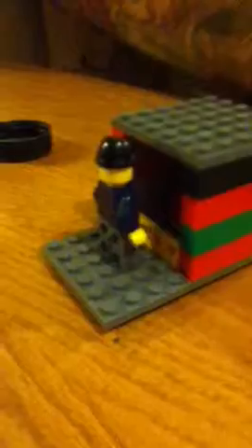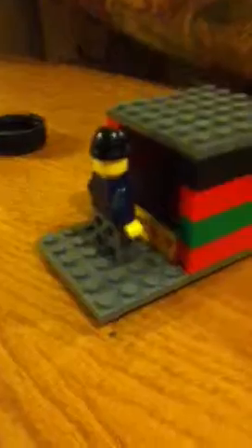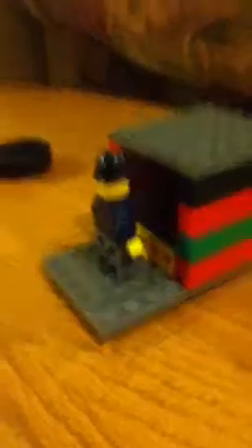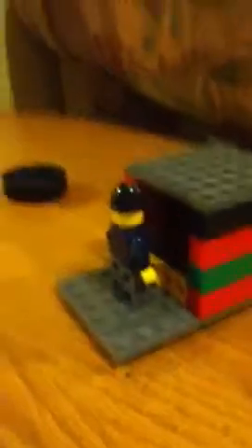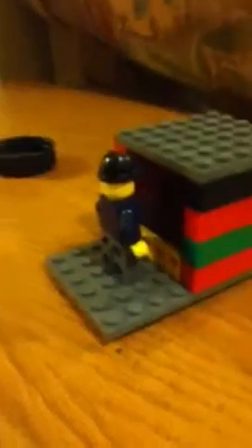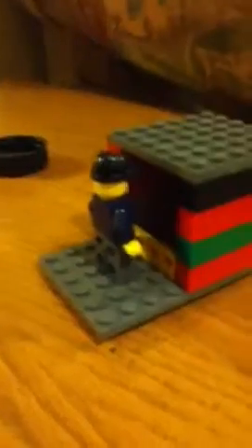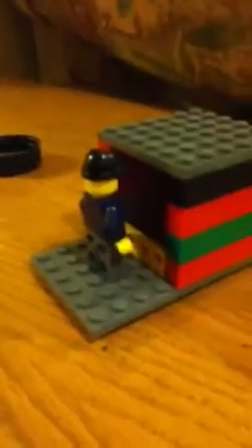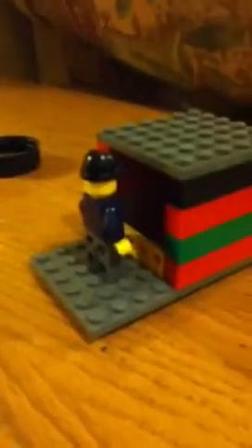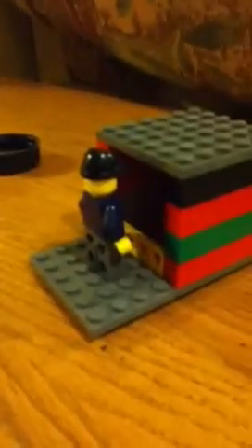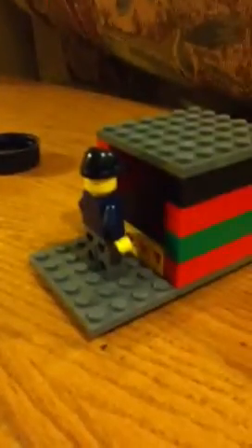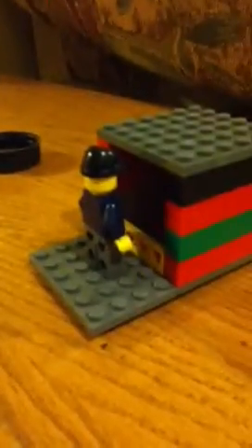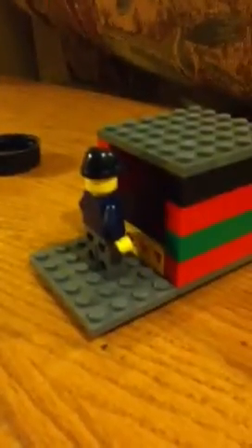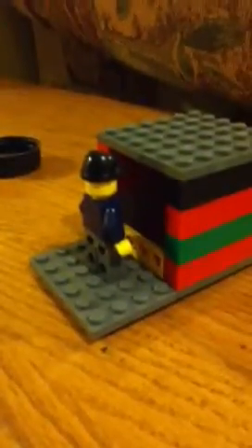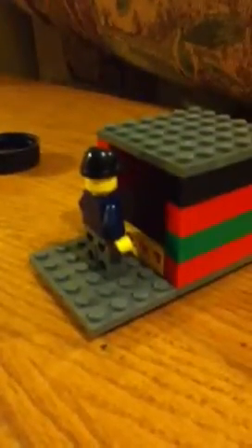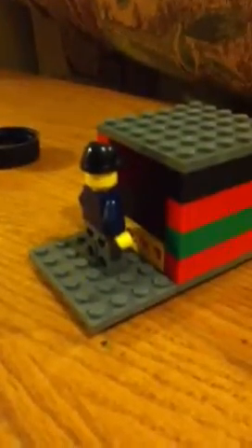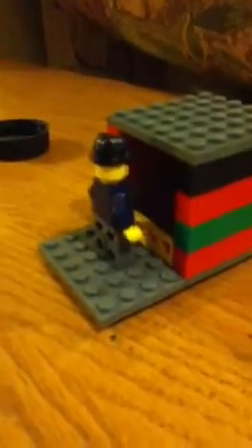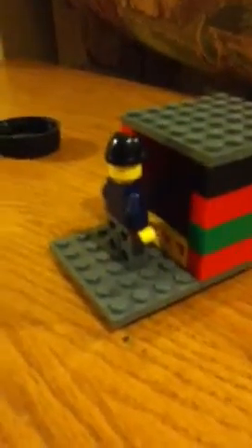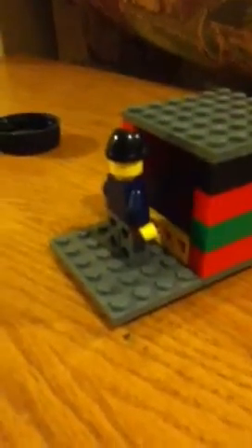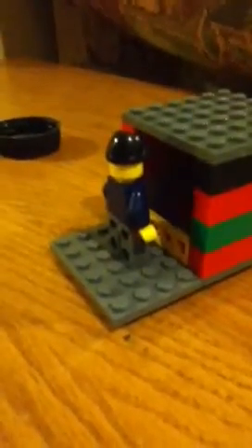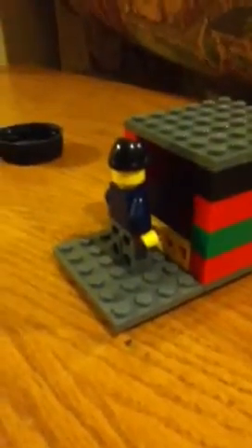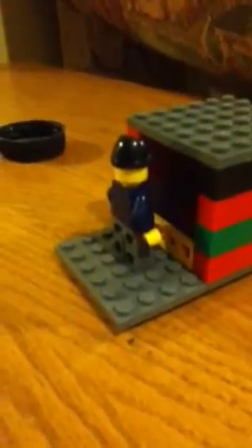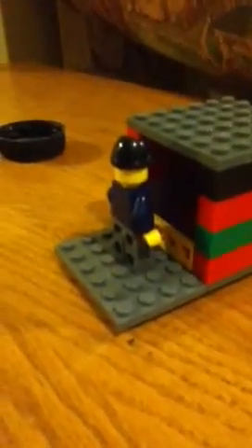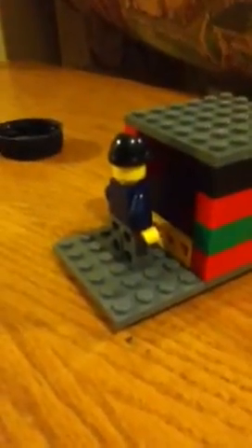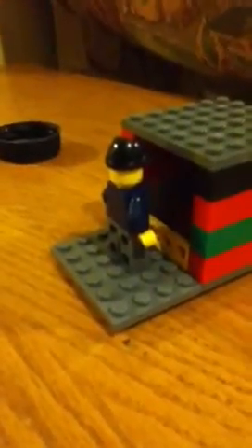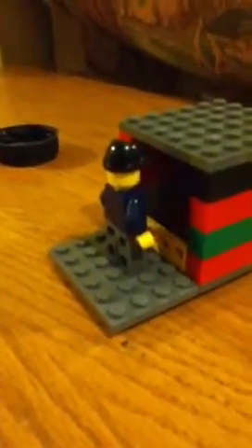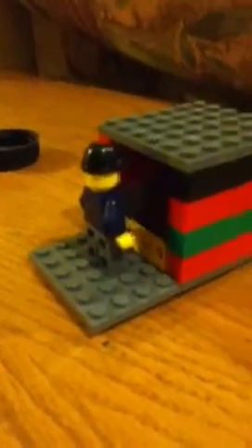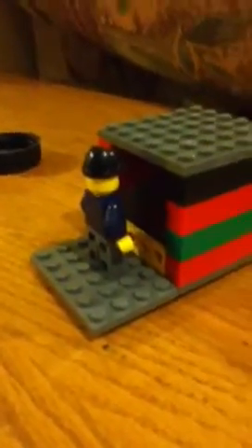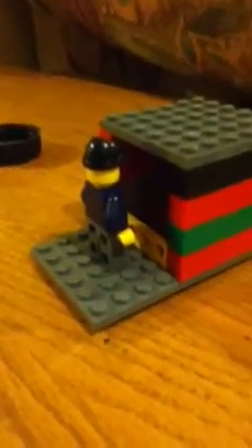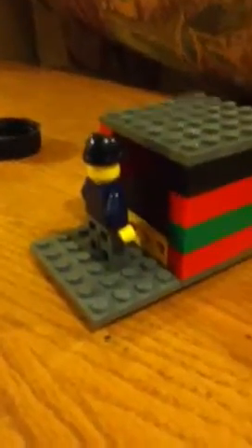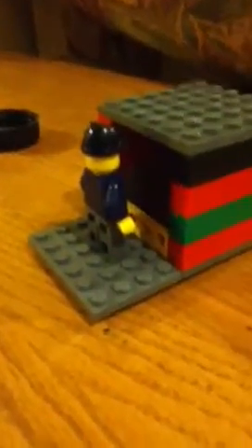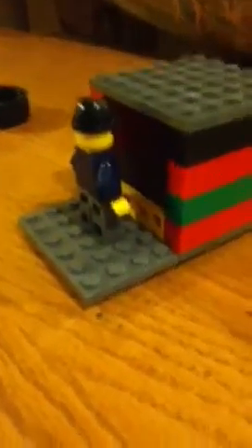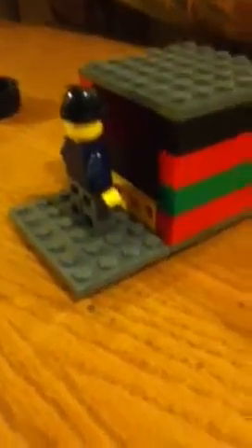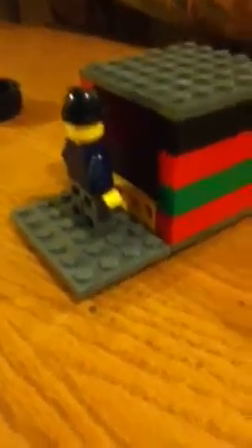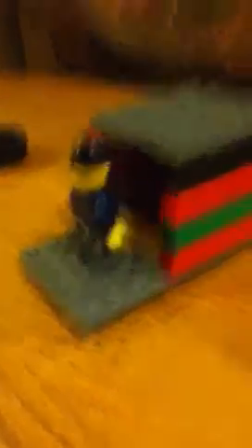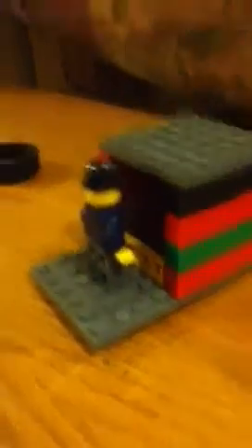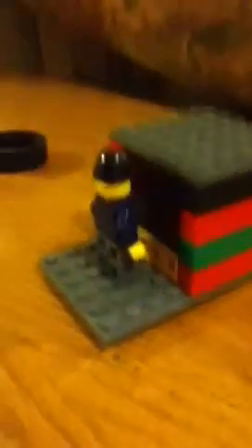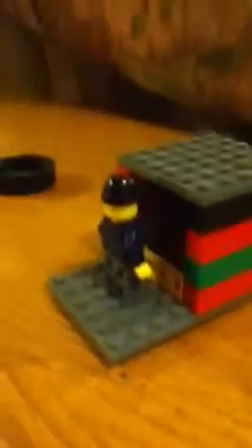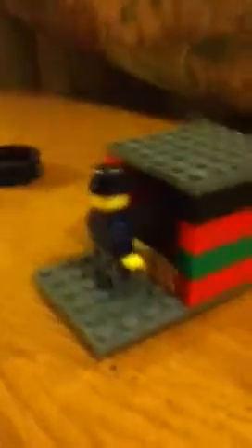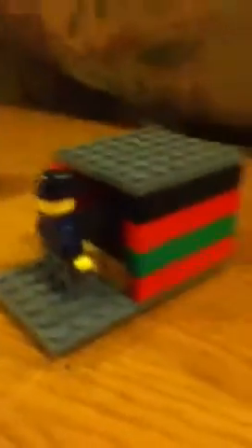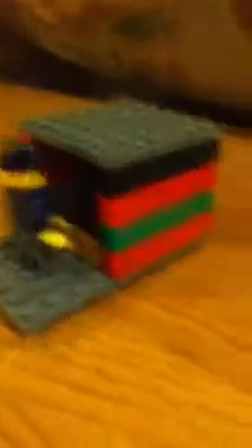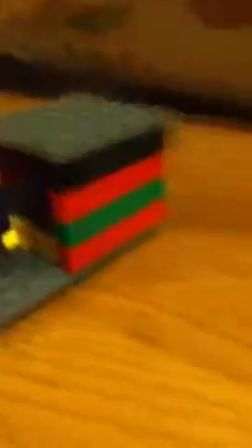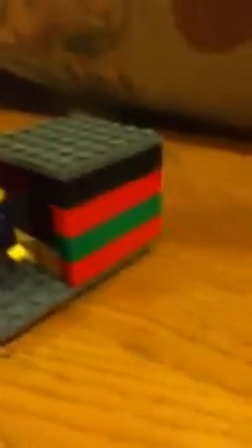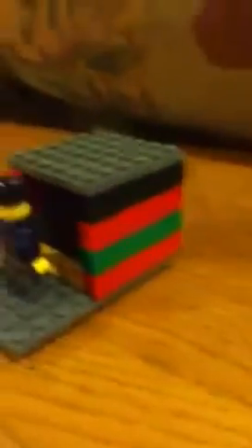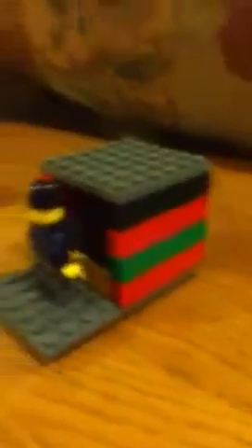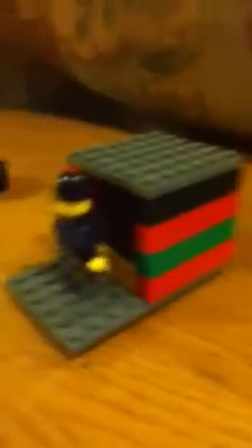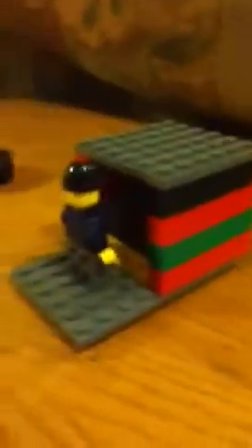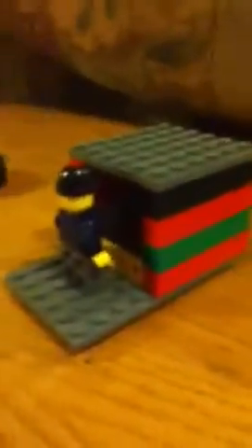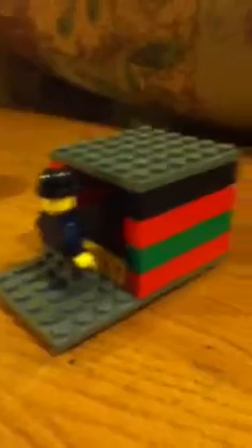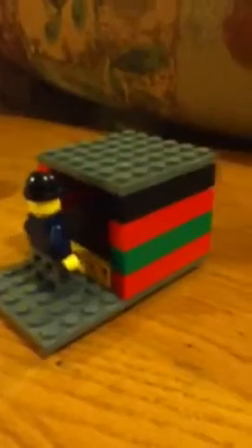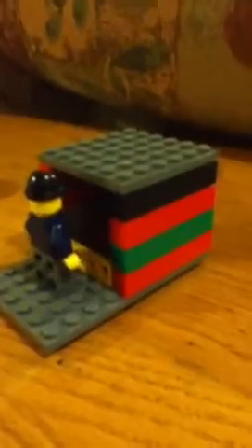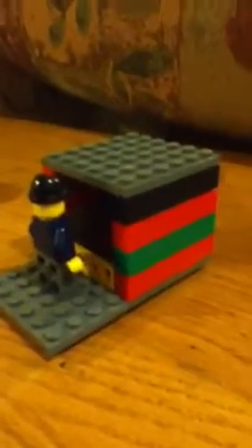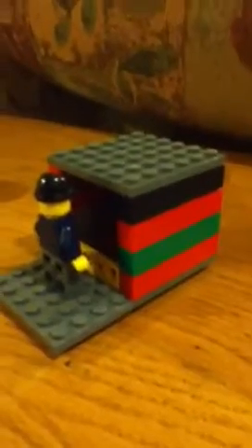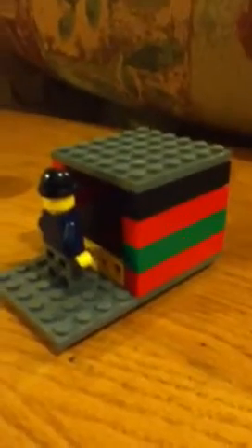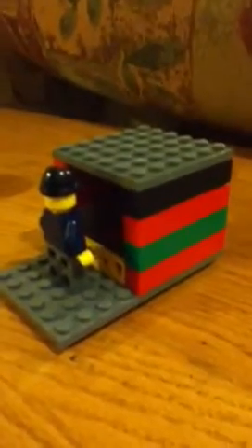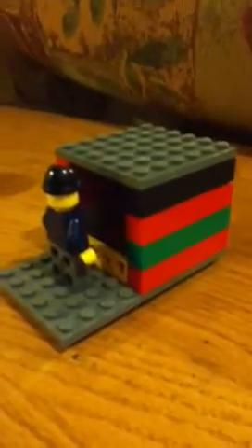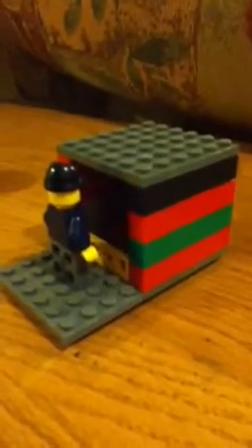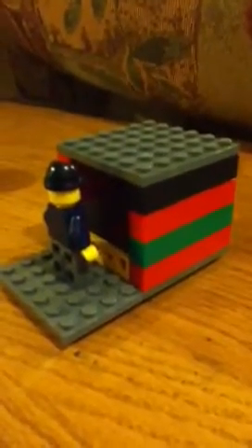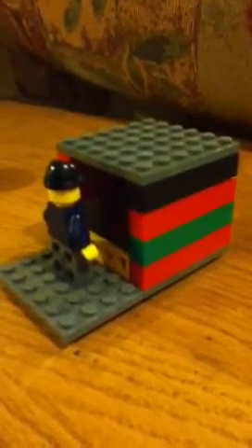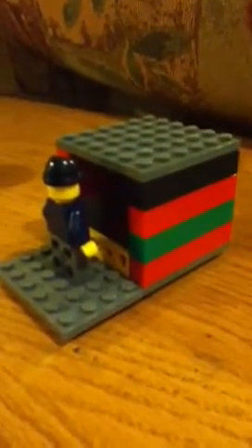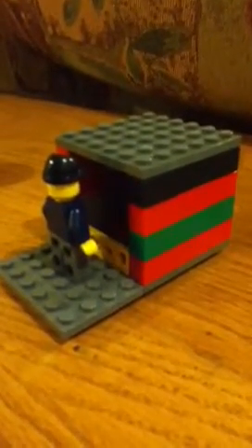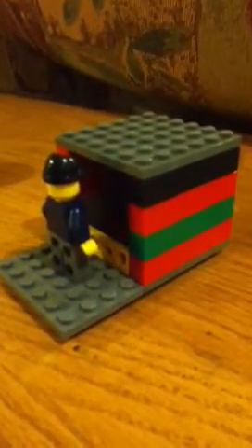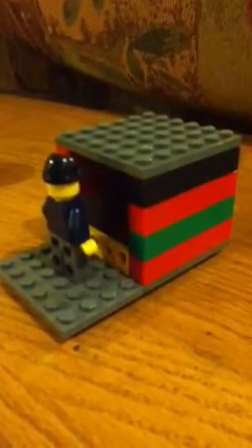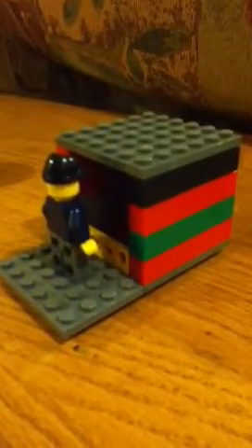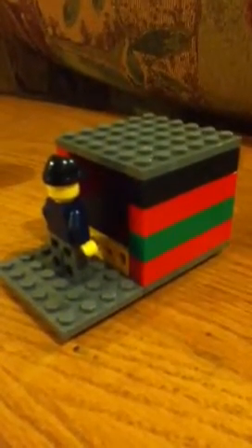Hello, hello, it is Evan. Today I'm going to show you my Lego pop machine.